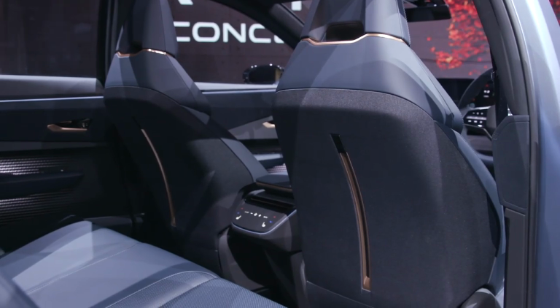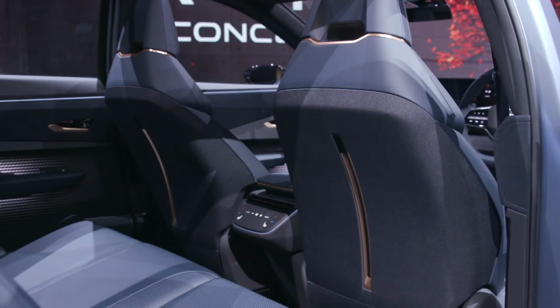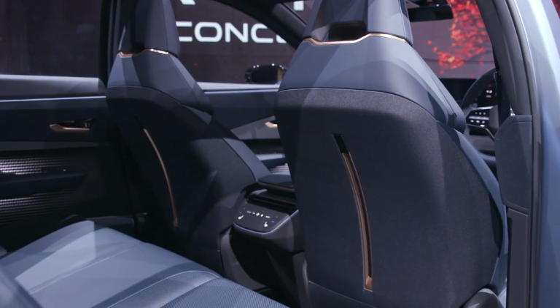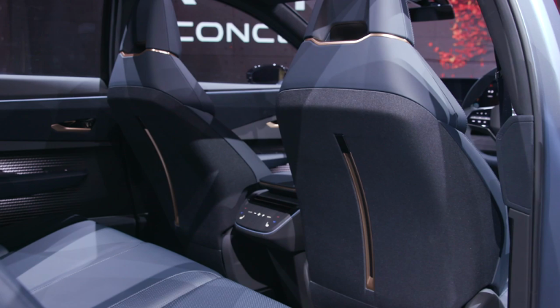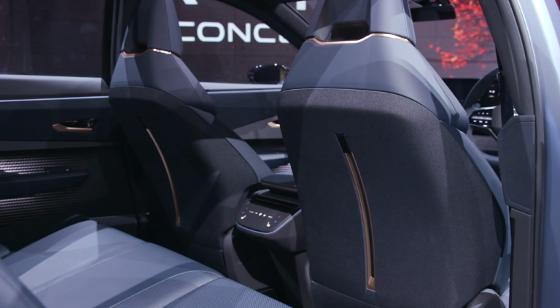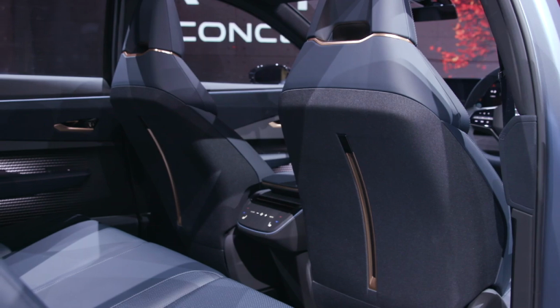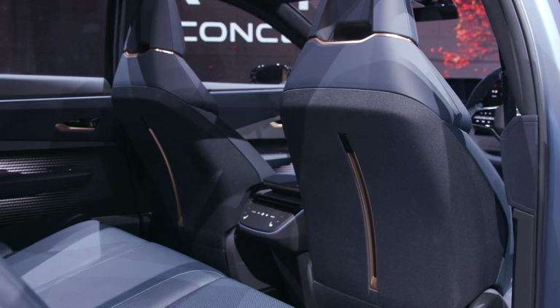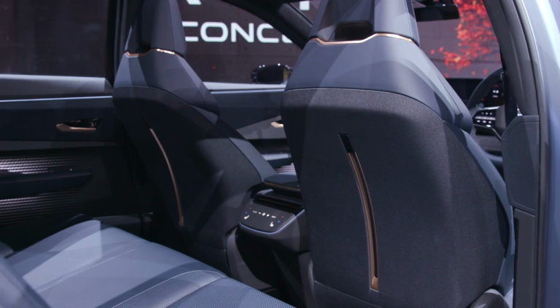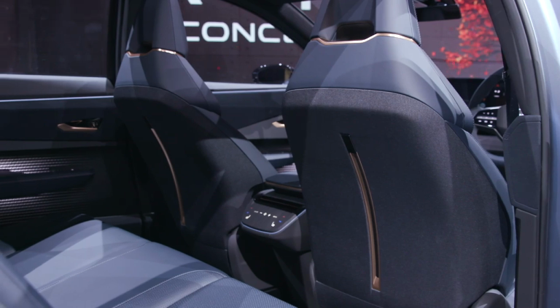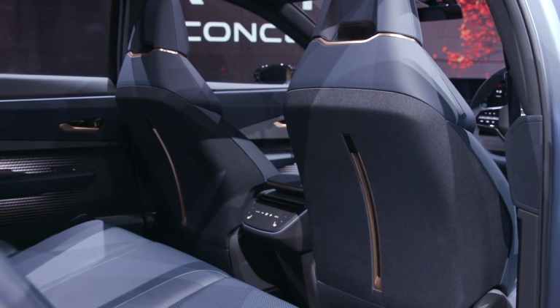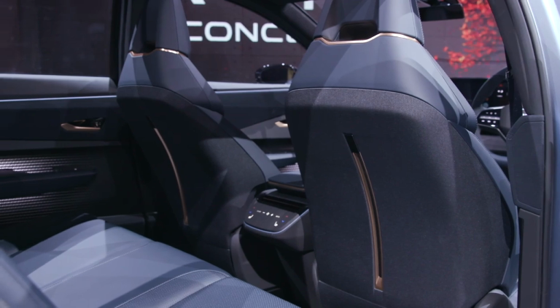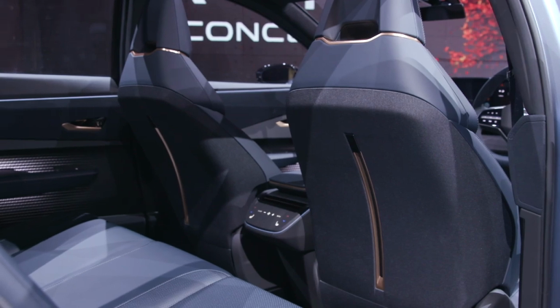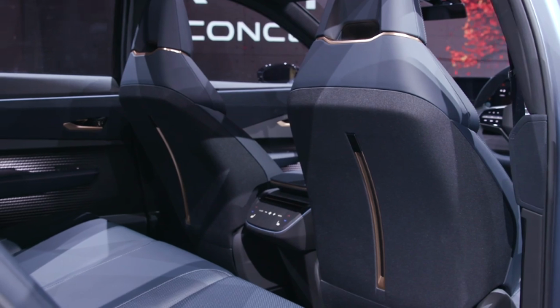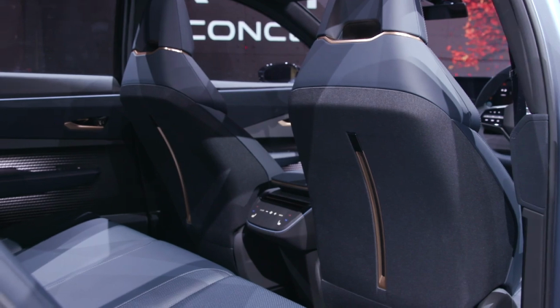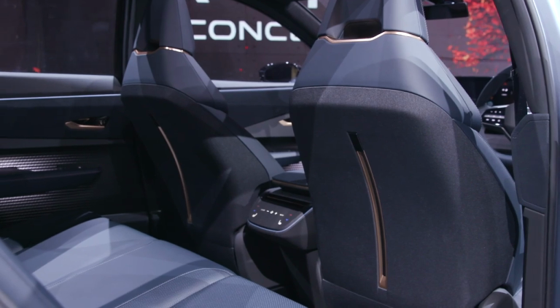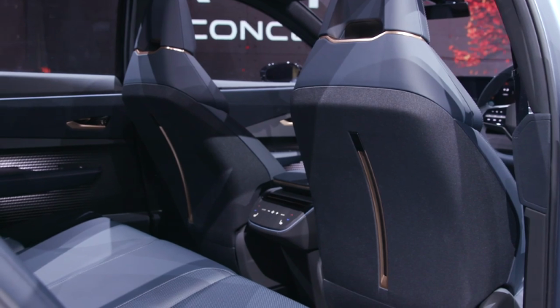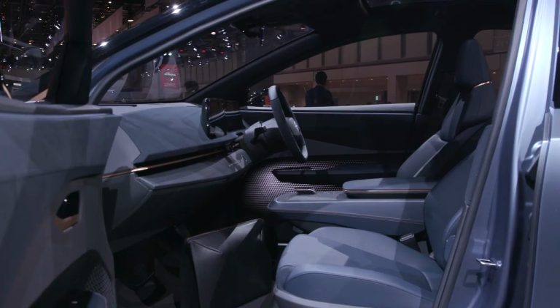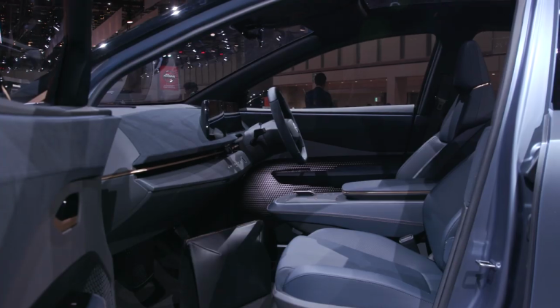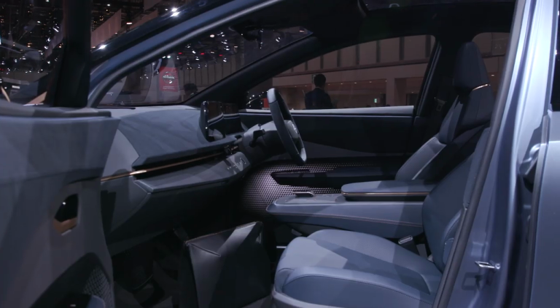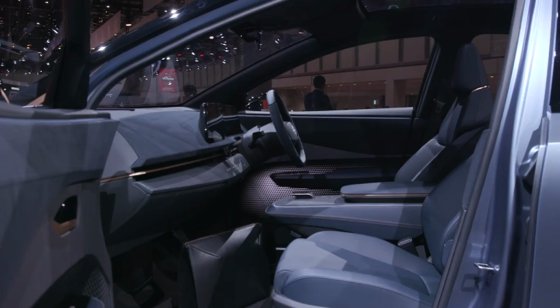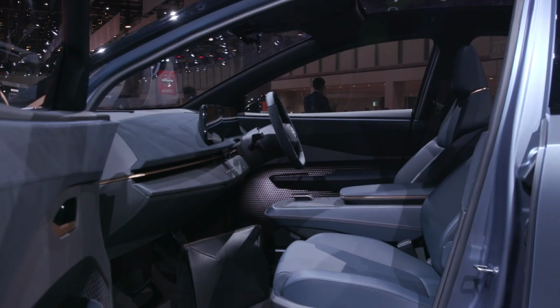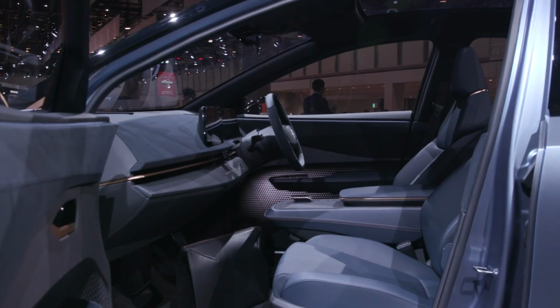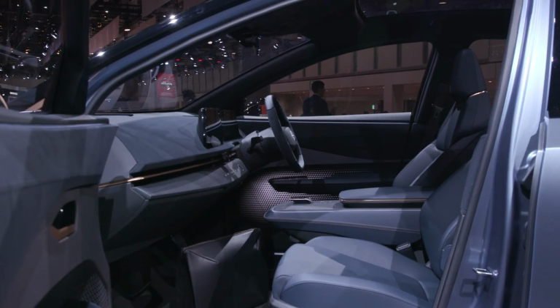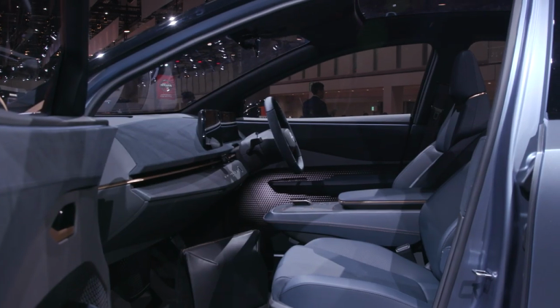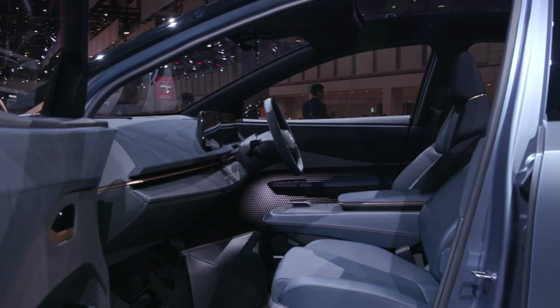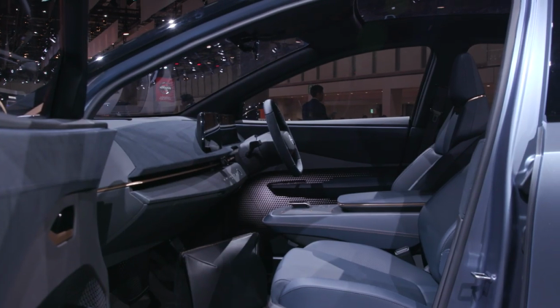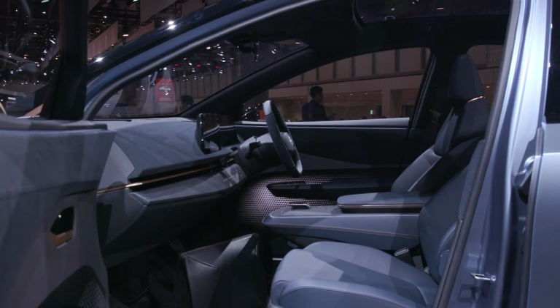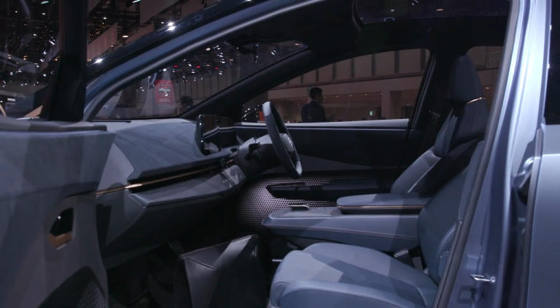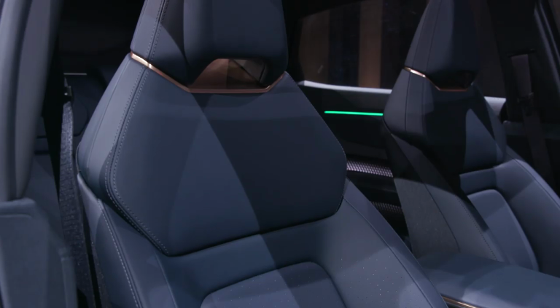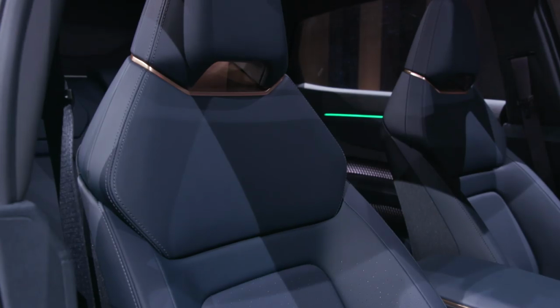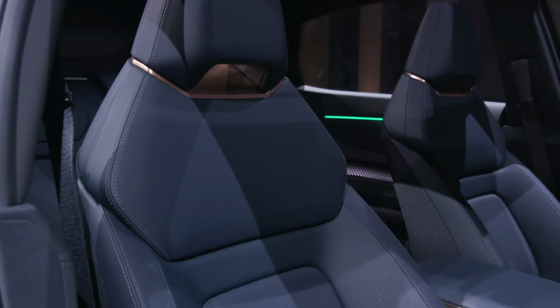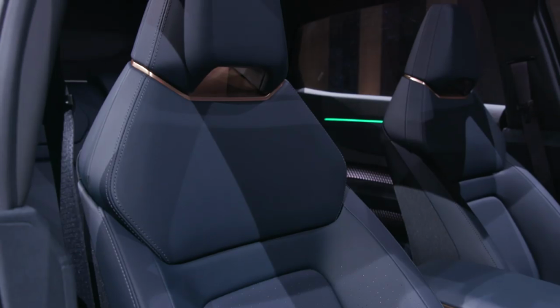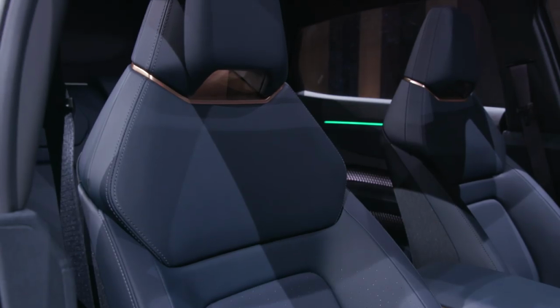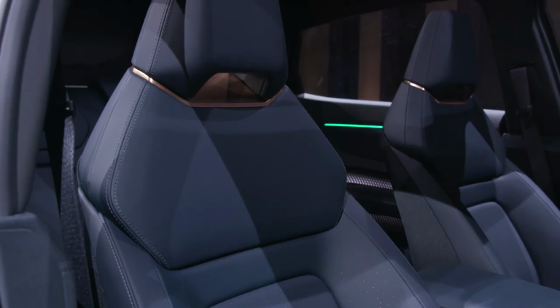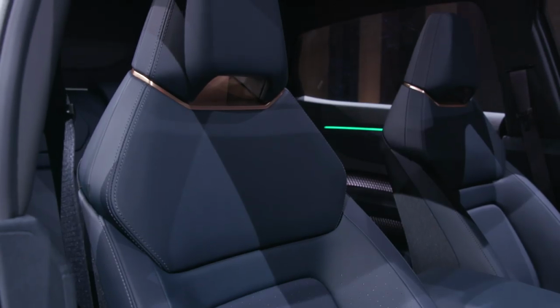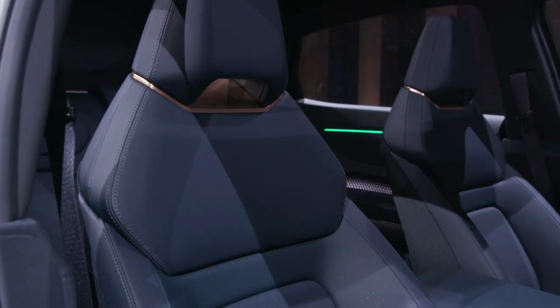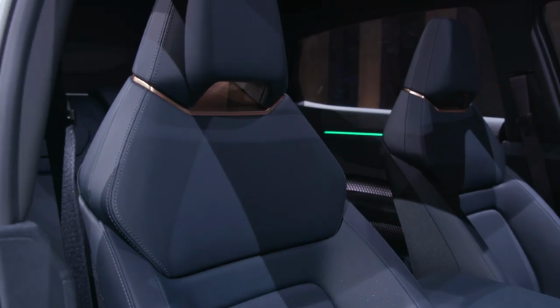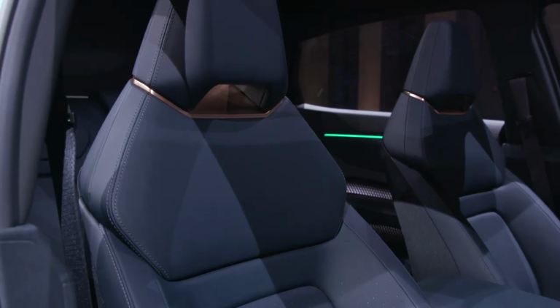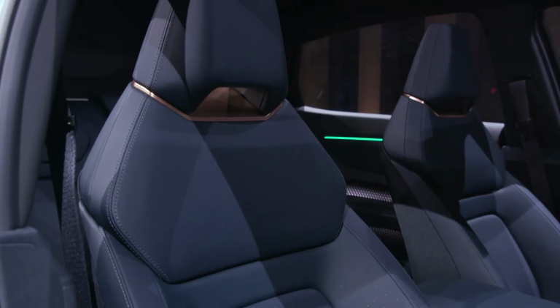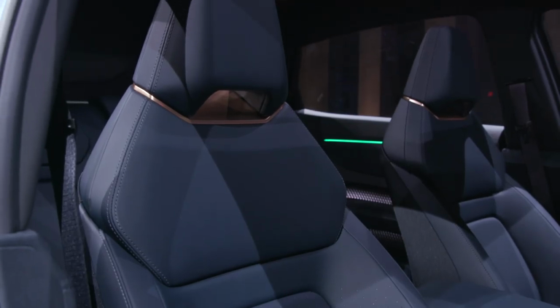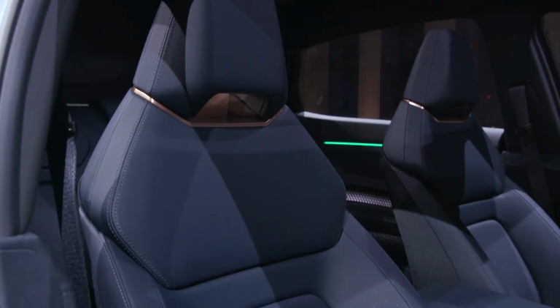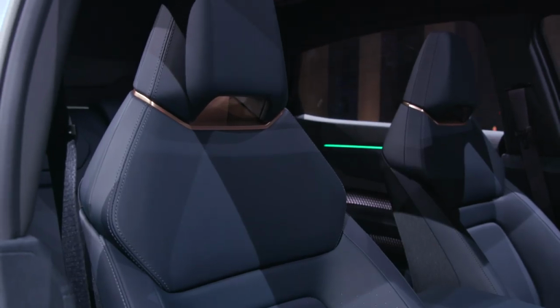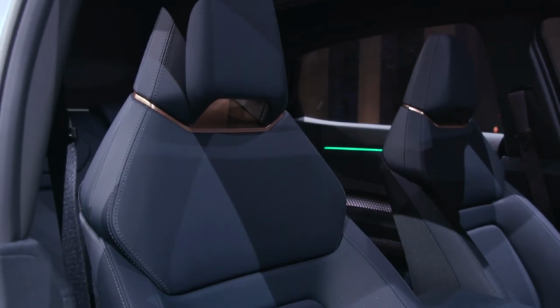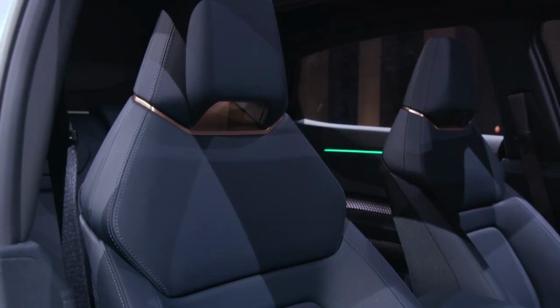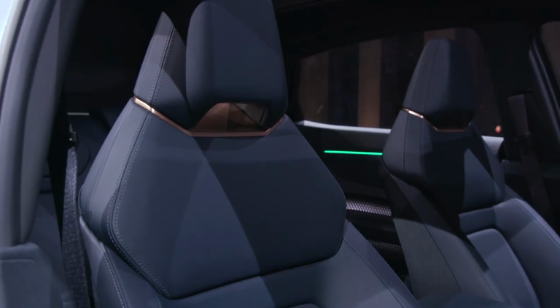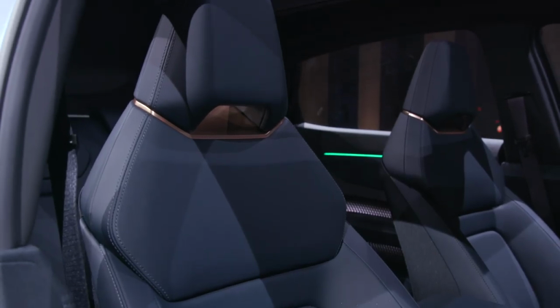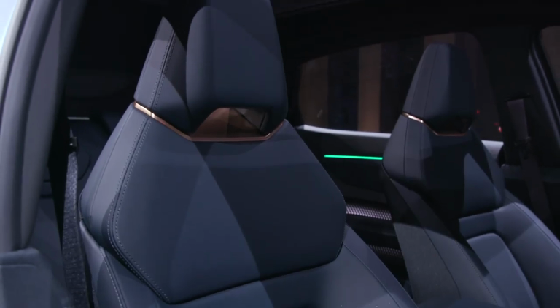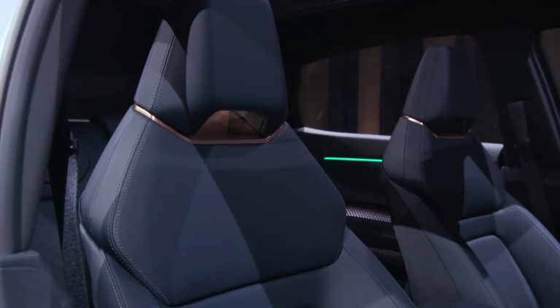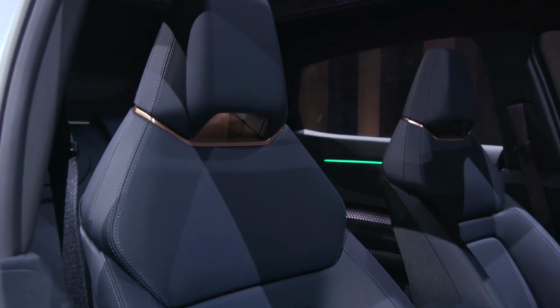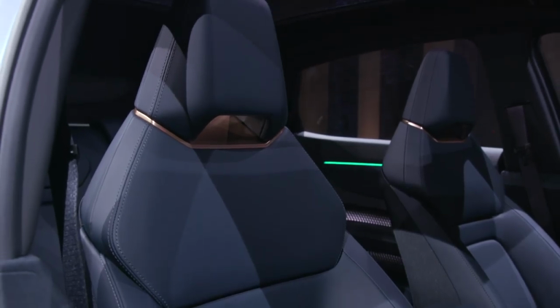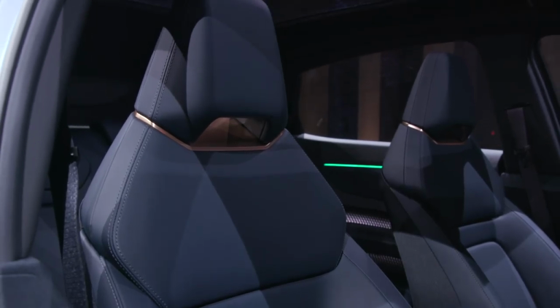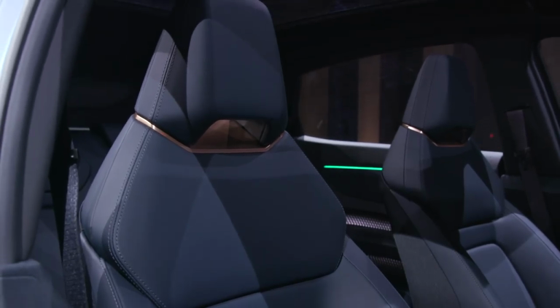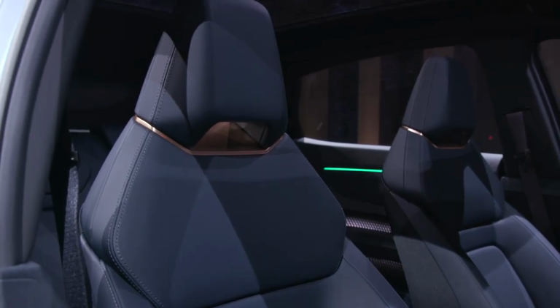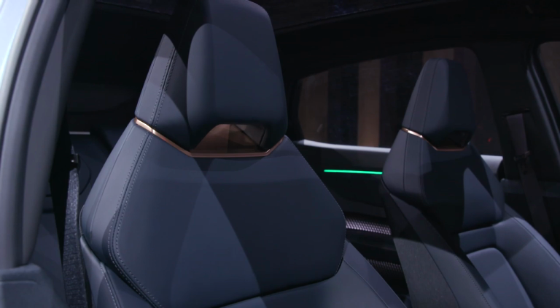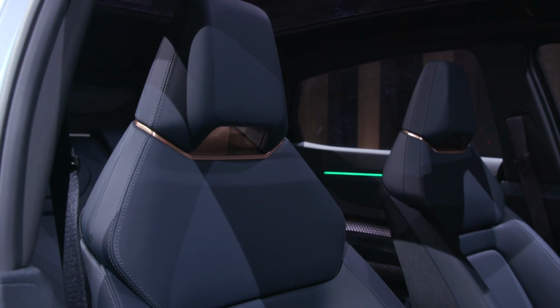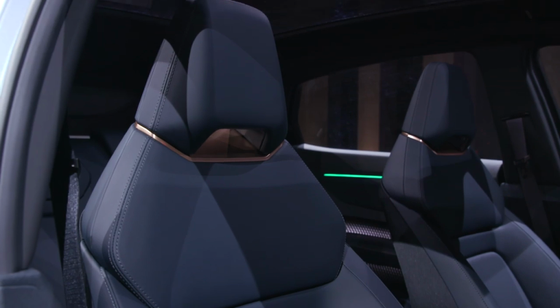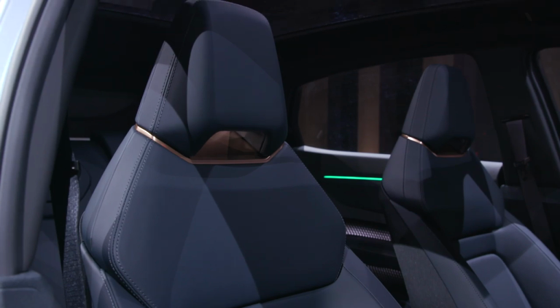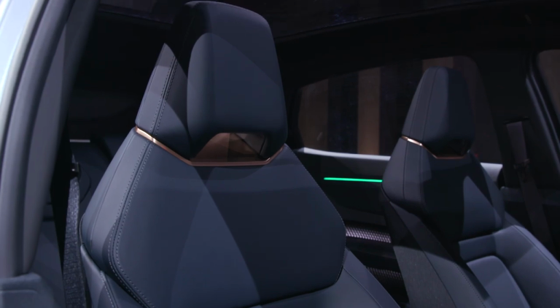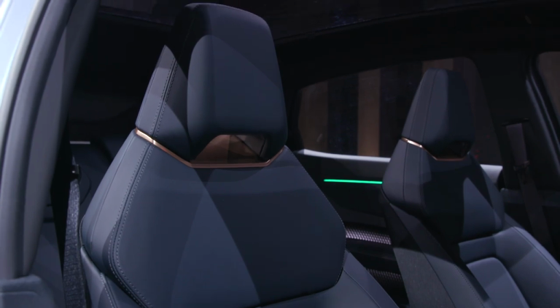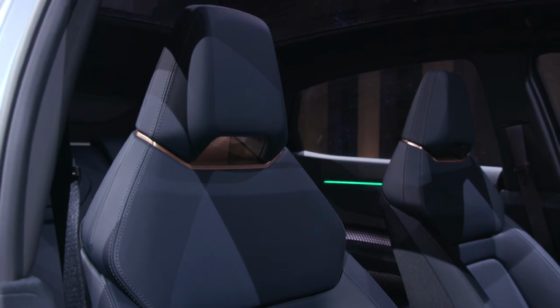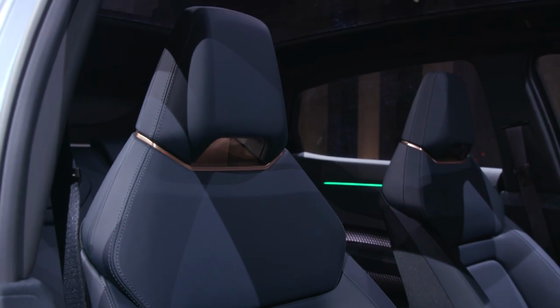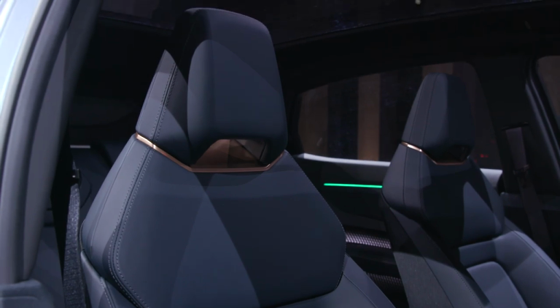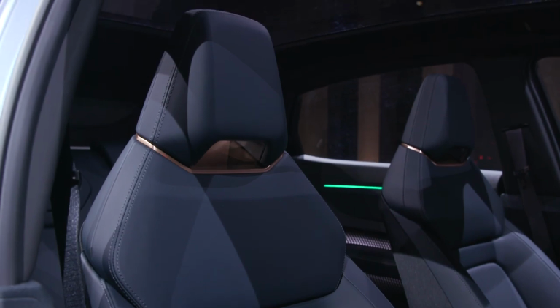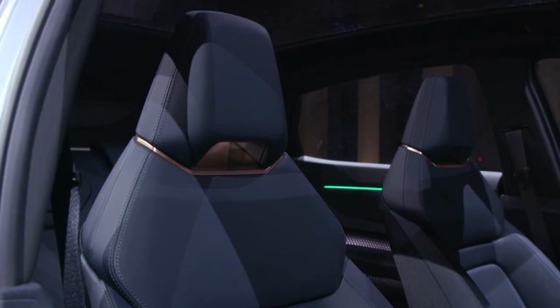The Ariya also features Nissan's Pro Pilot Assist 2.0 driving technology, which includes support for hands-off driving.